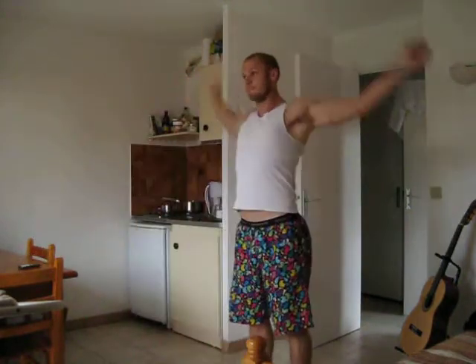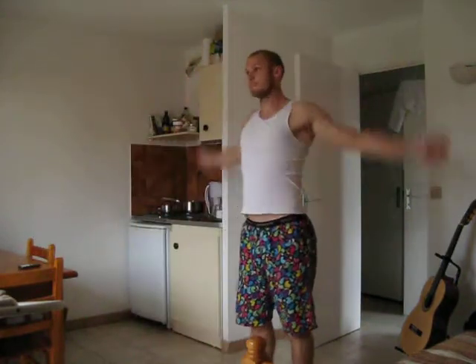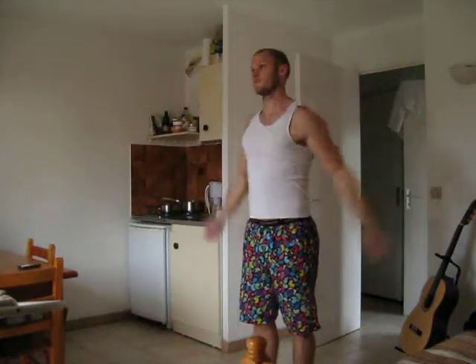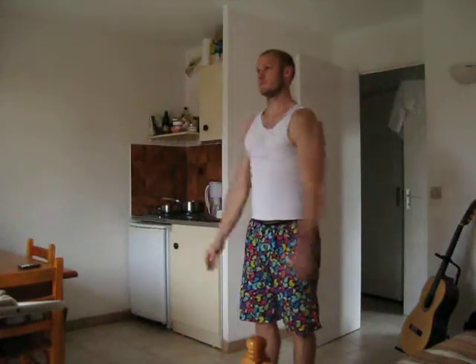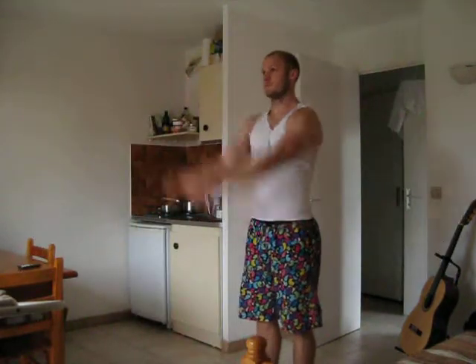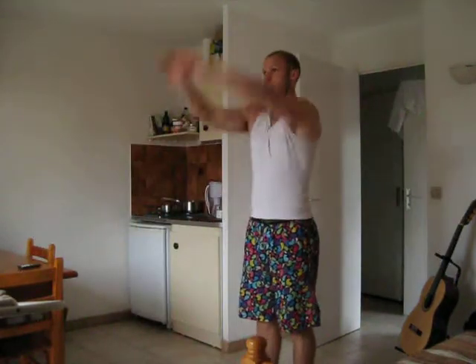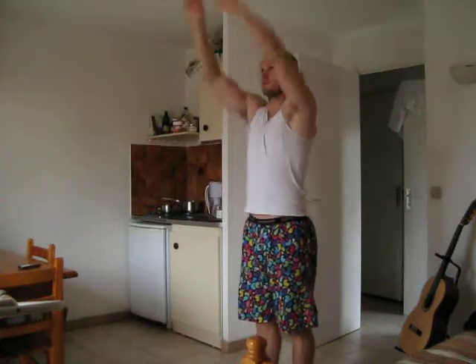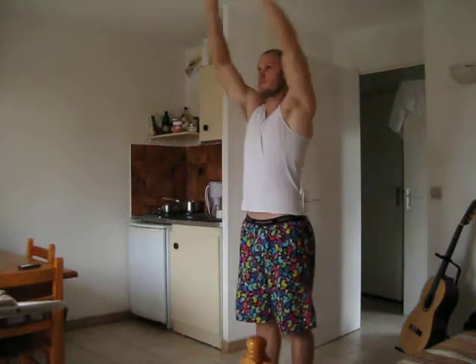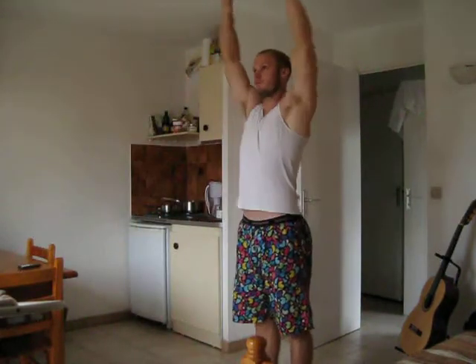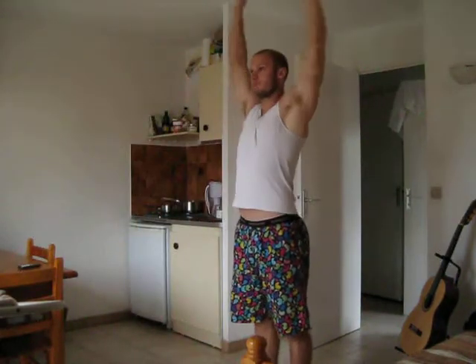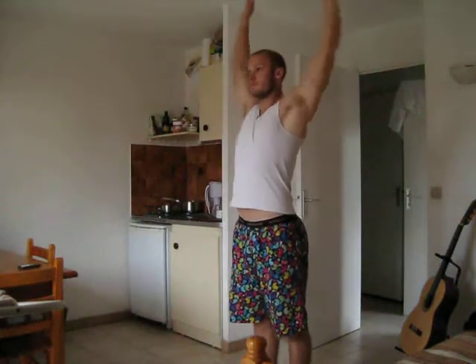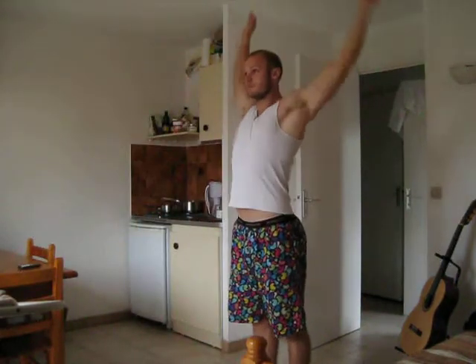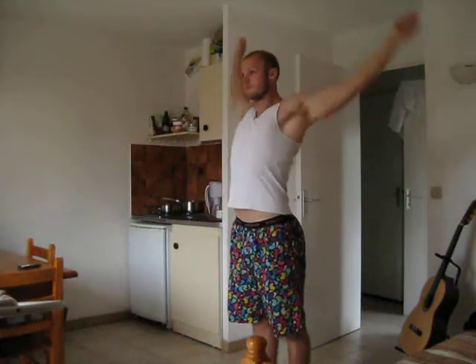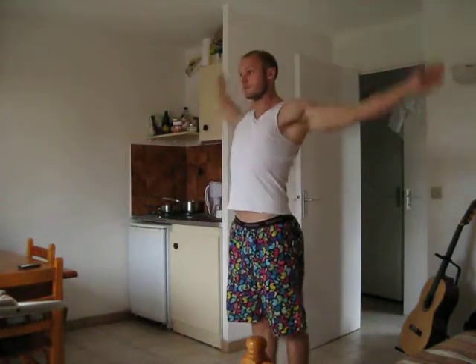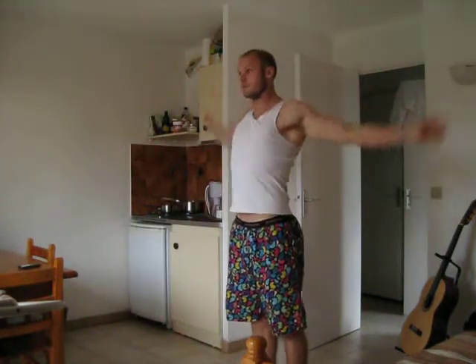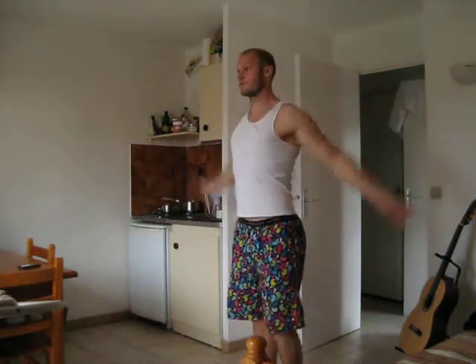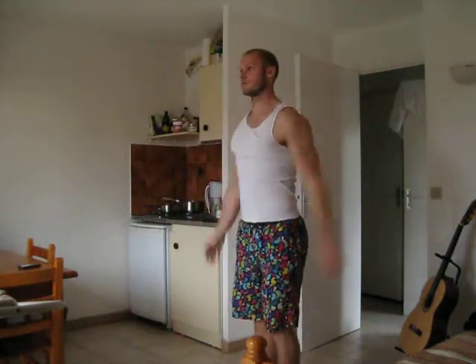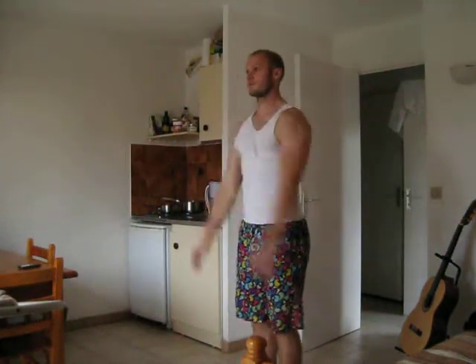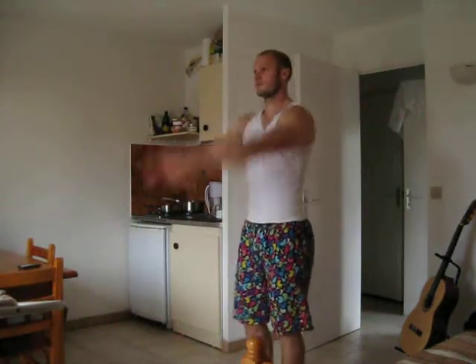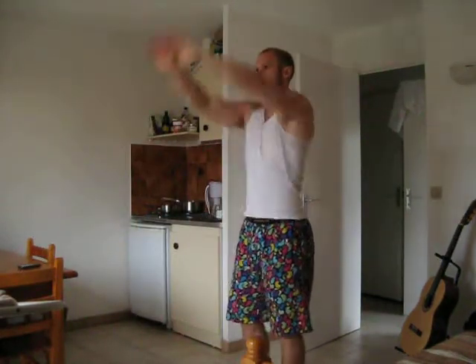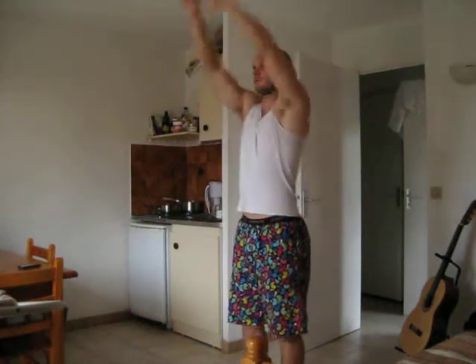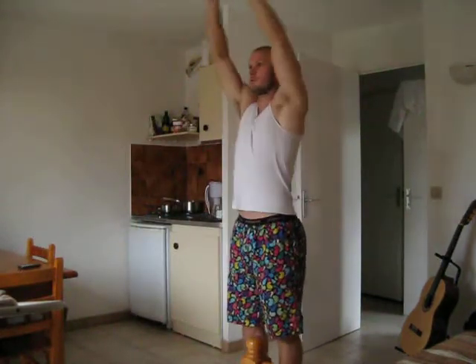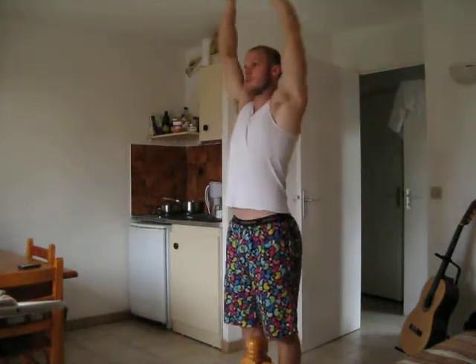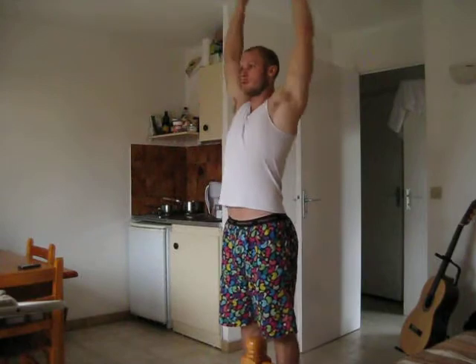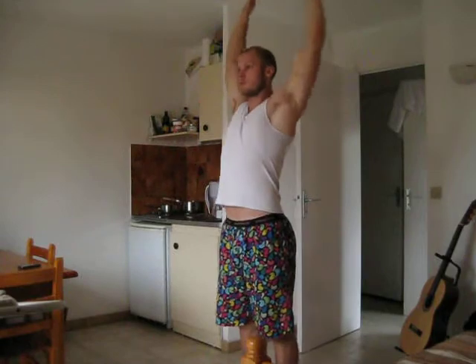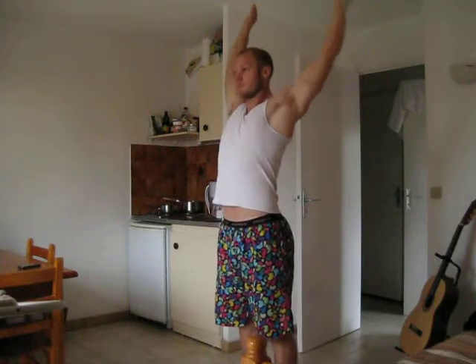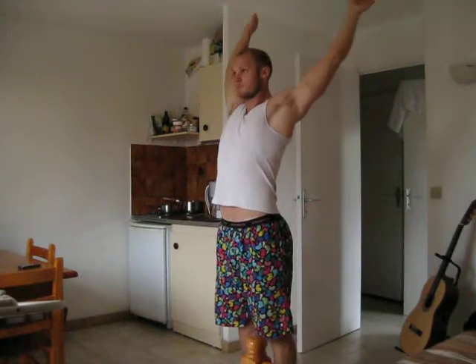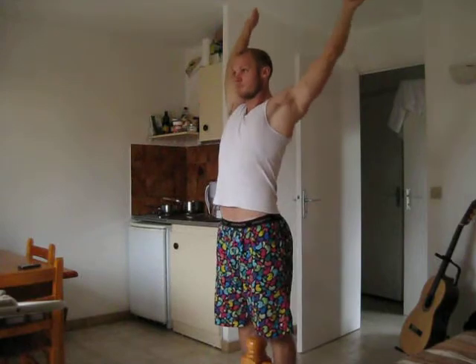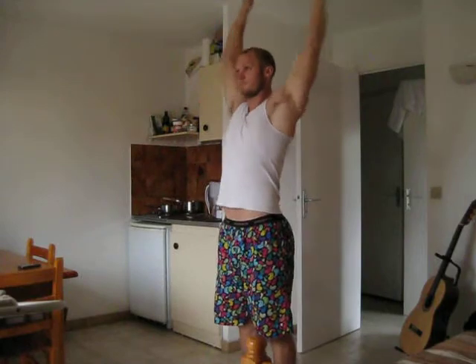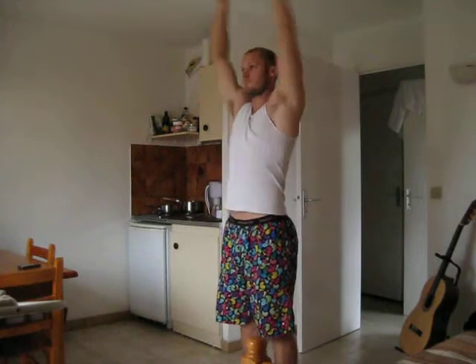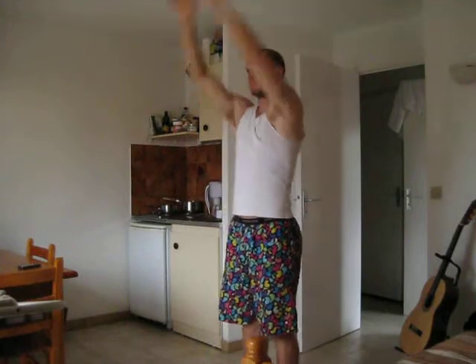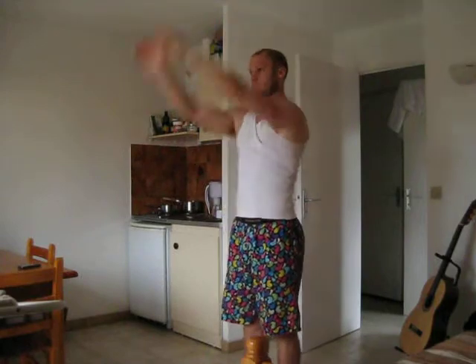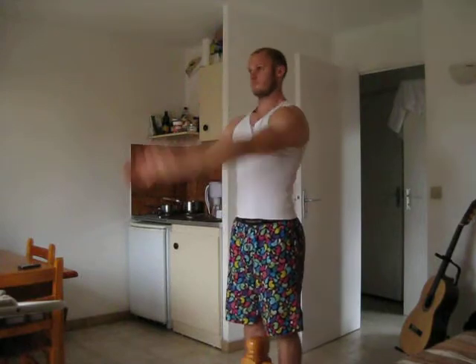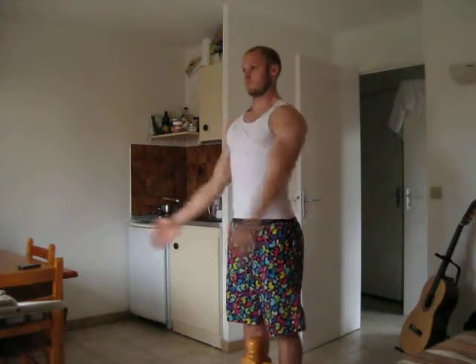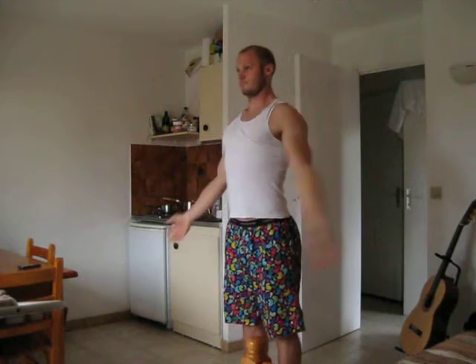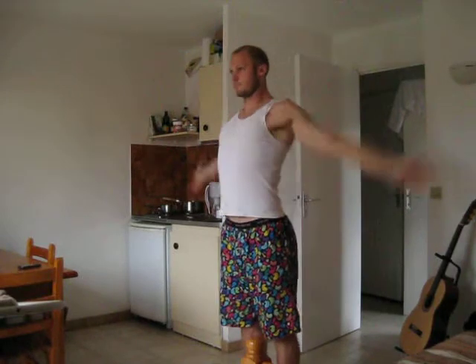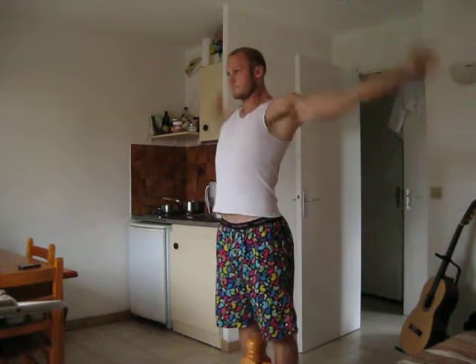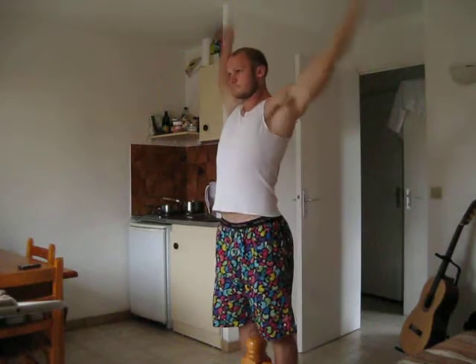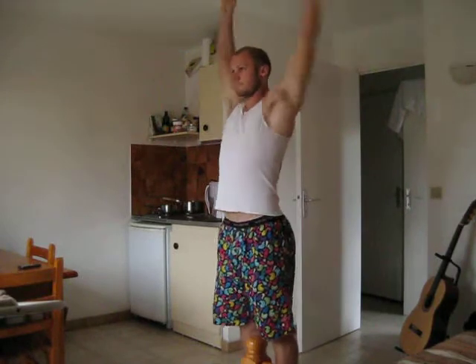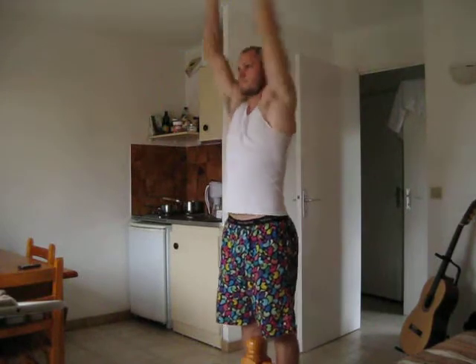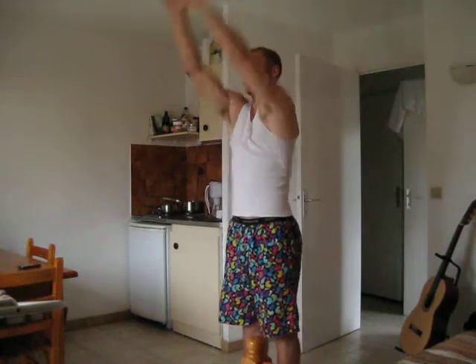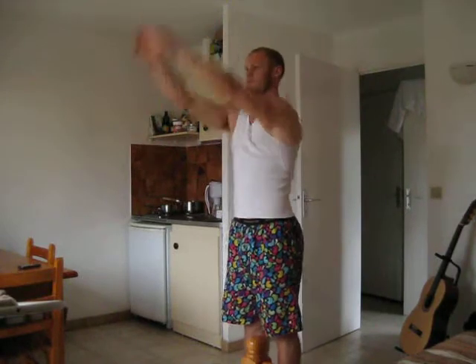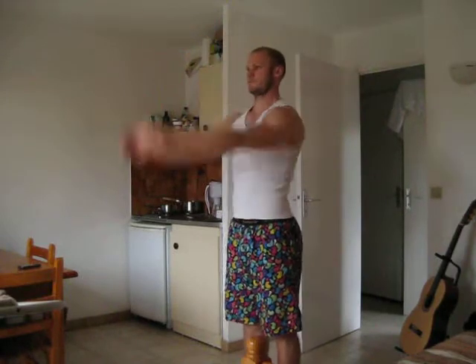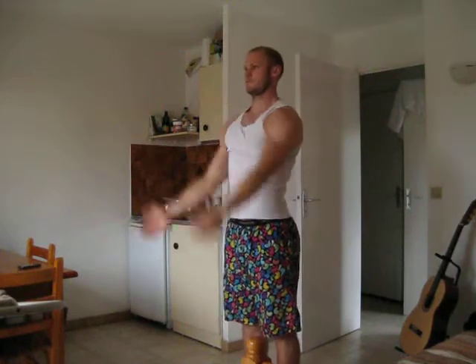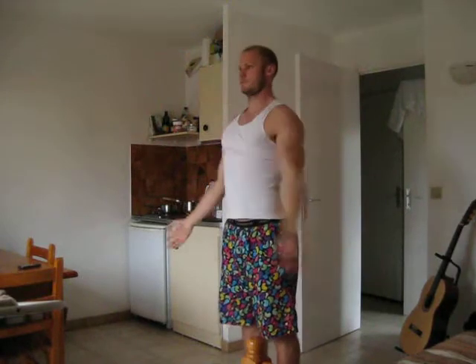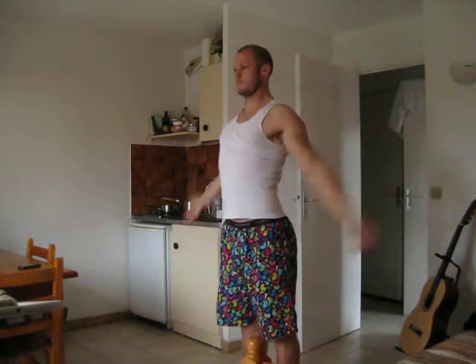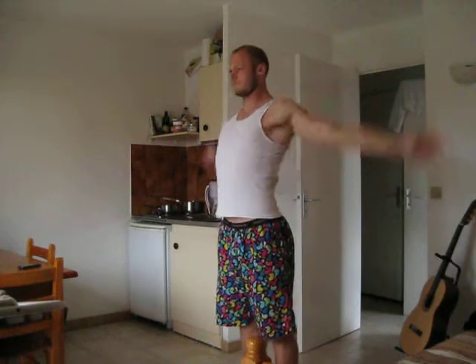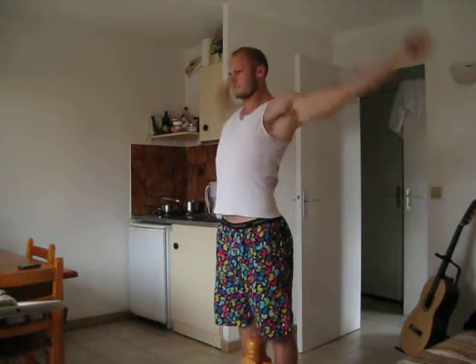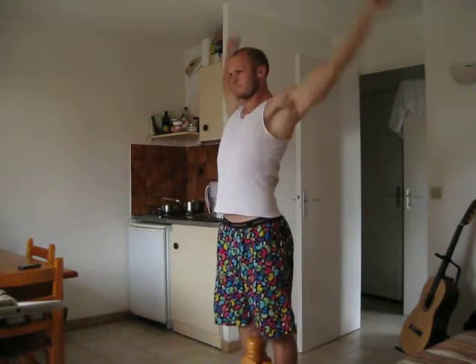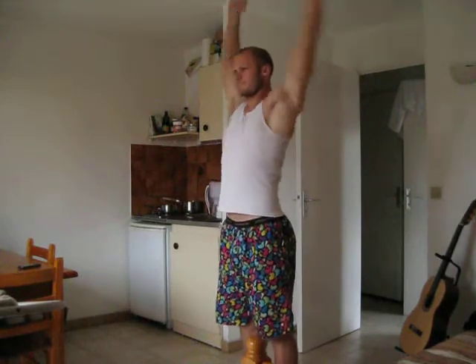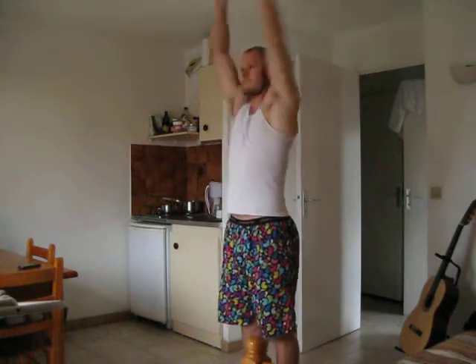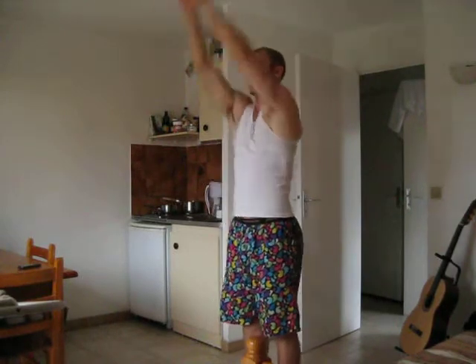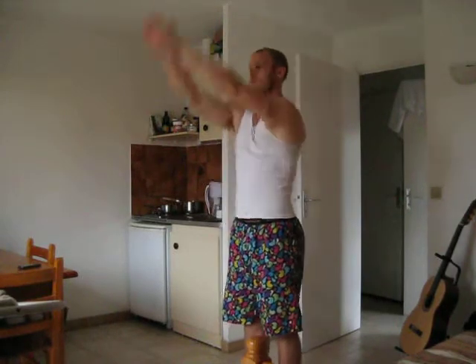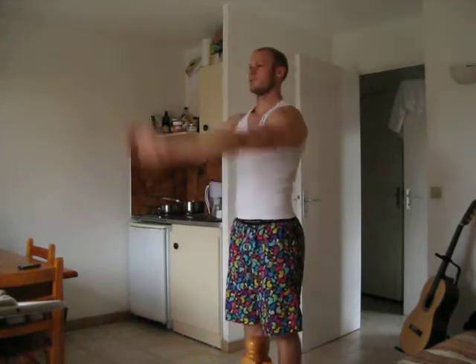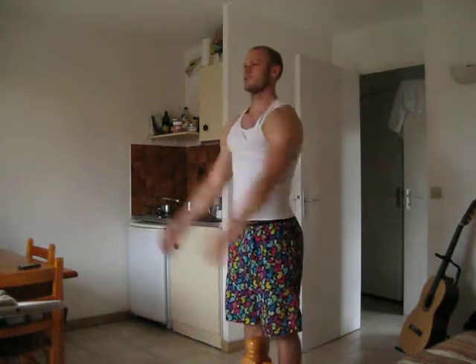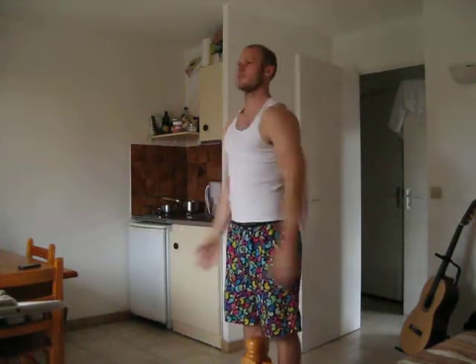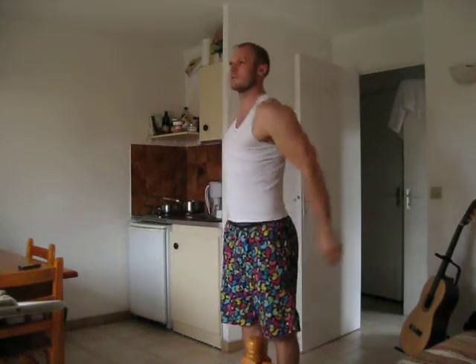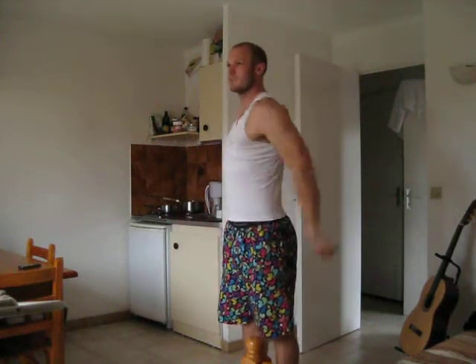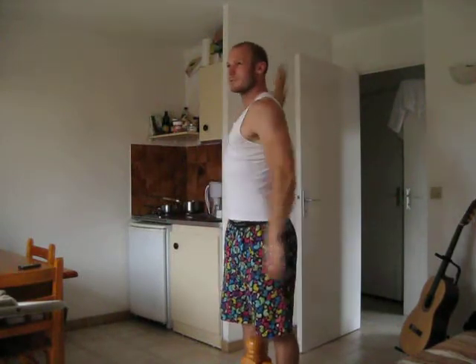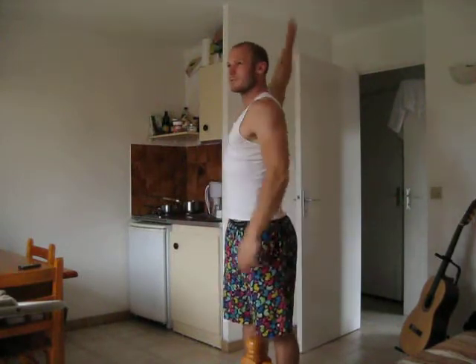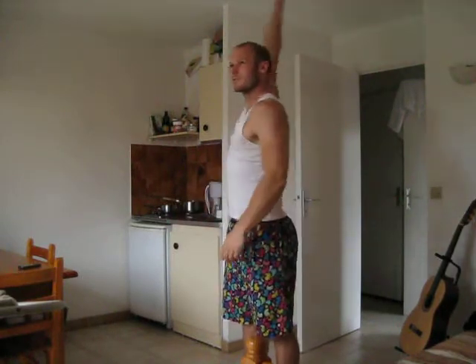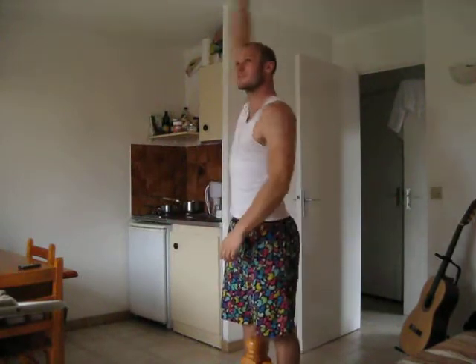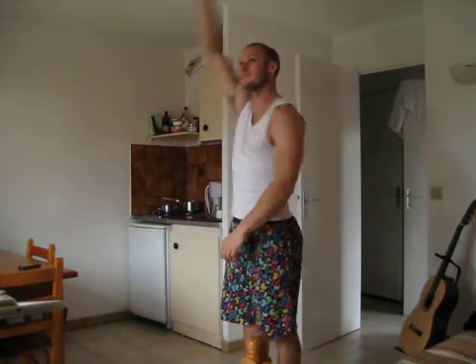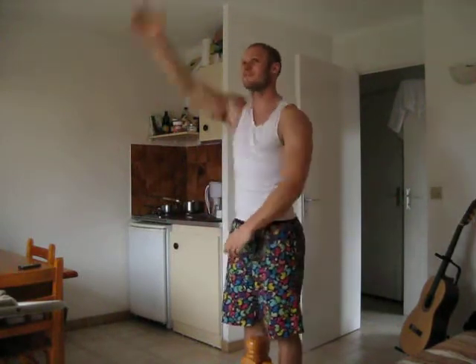Arm circles. Right shoulder is a little bit stiff.